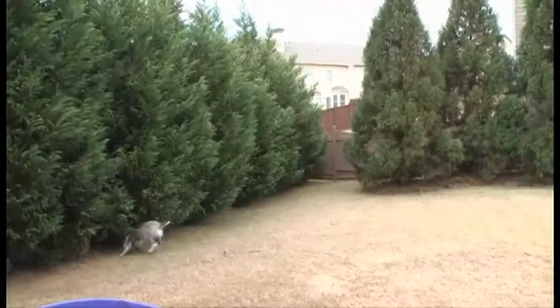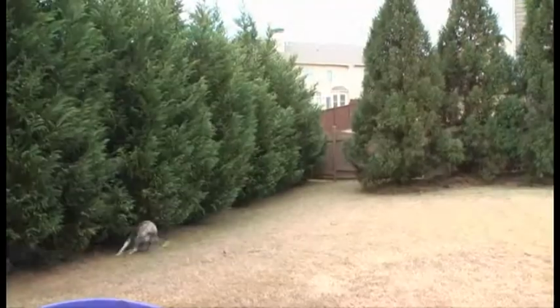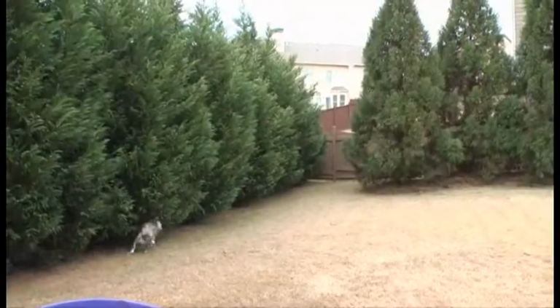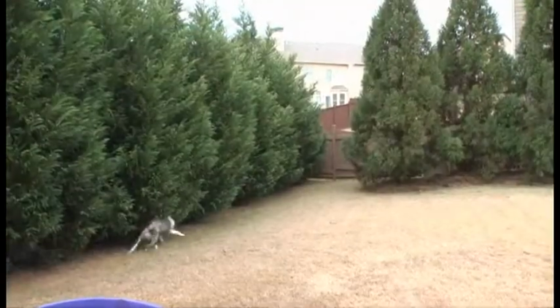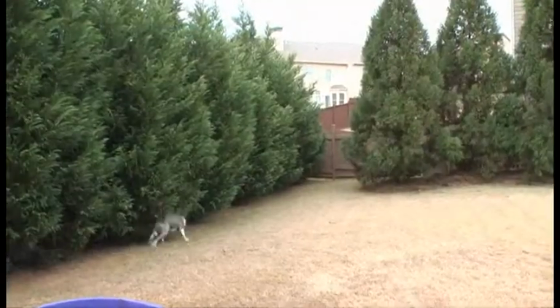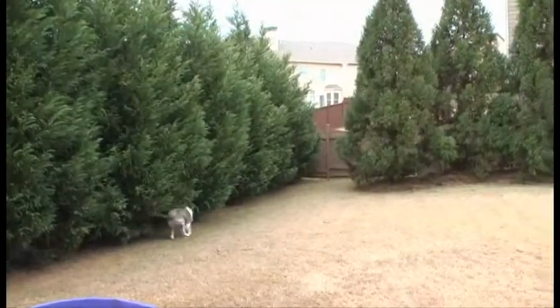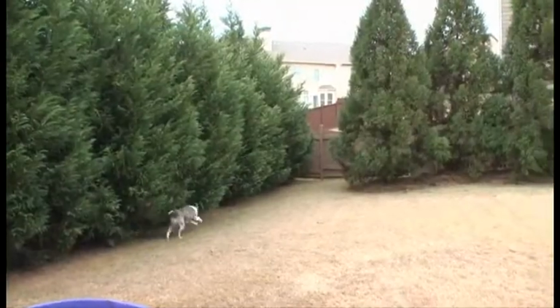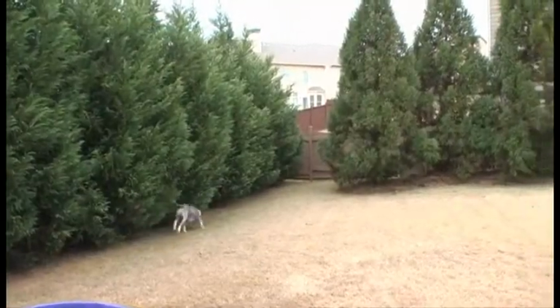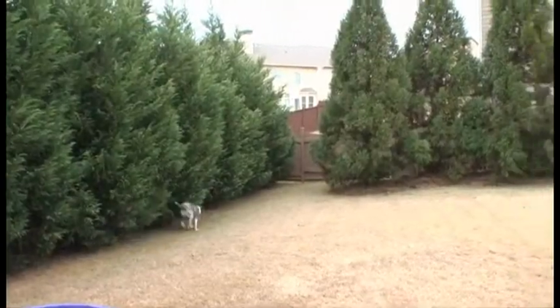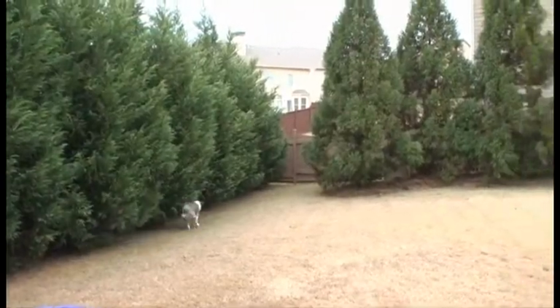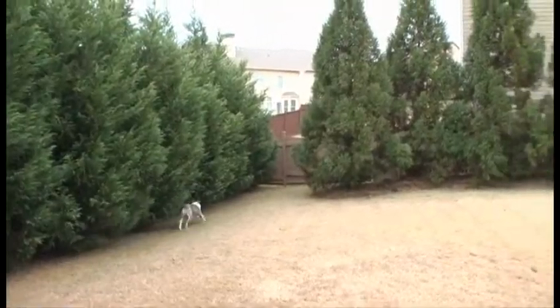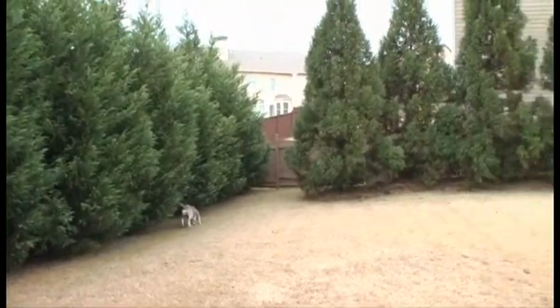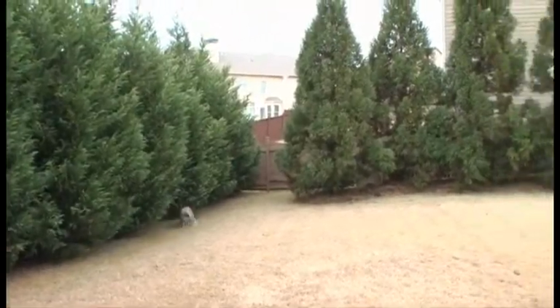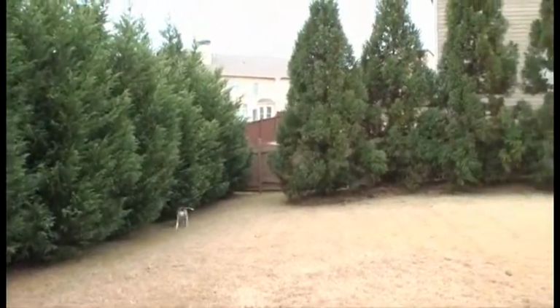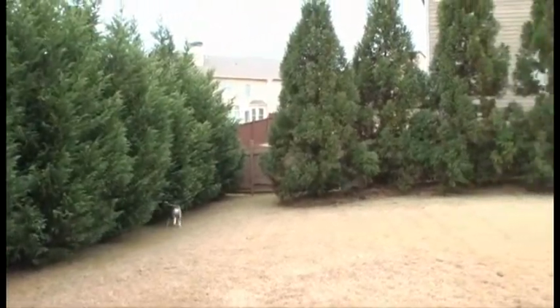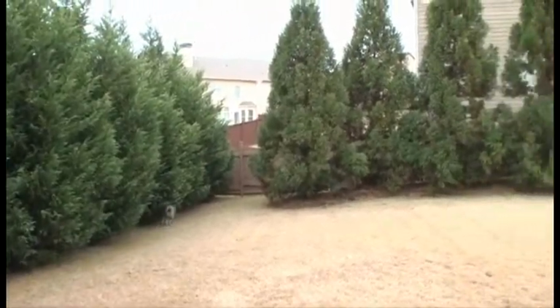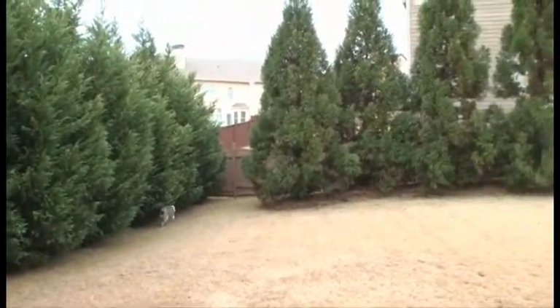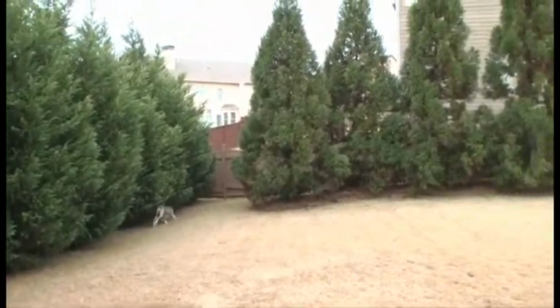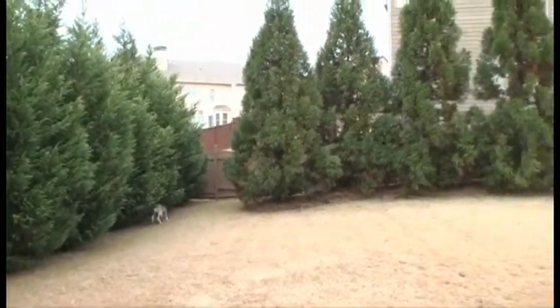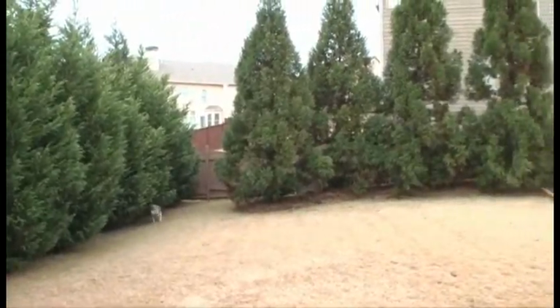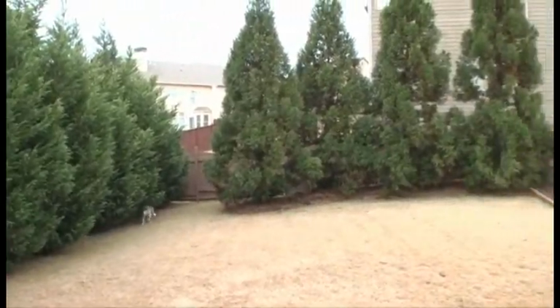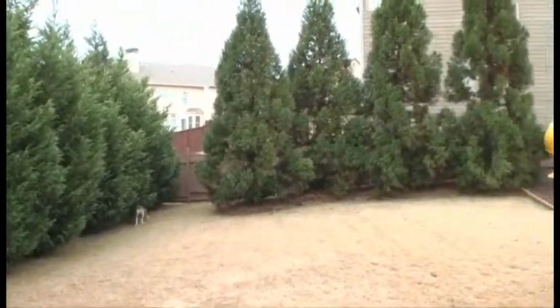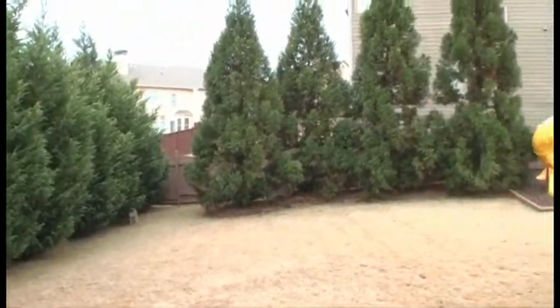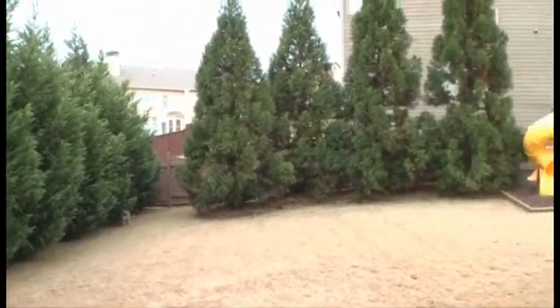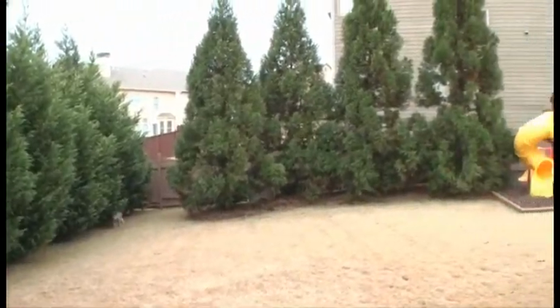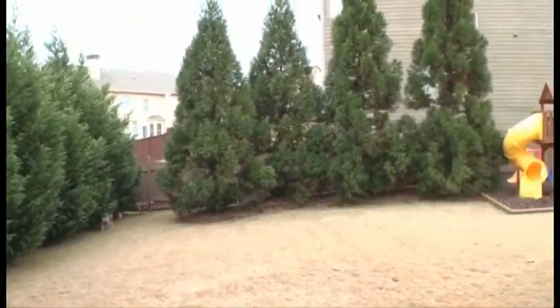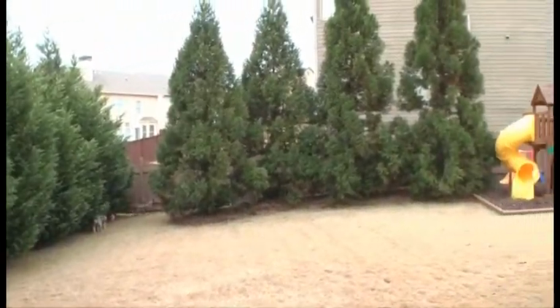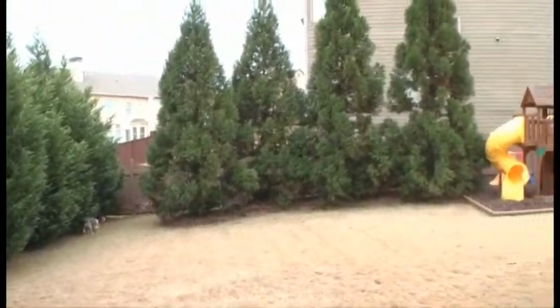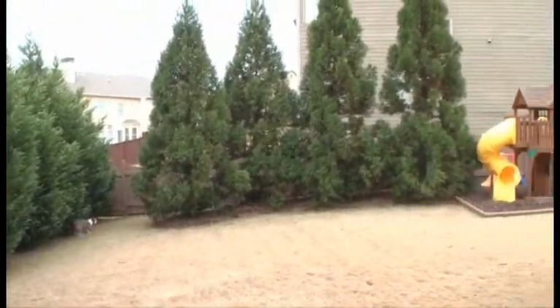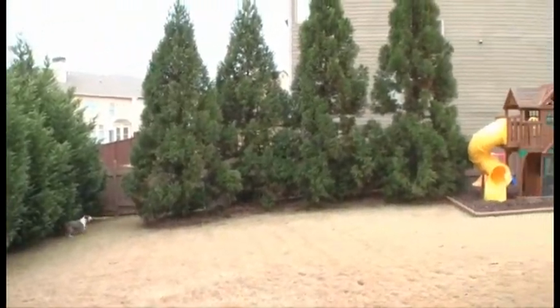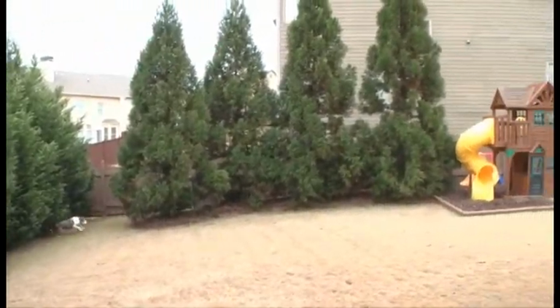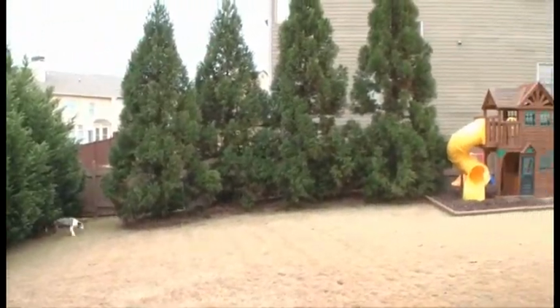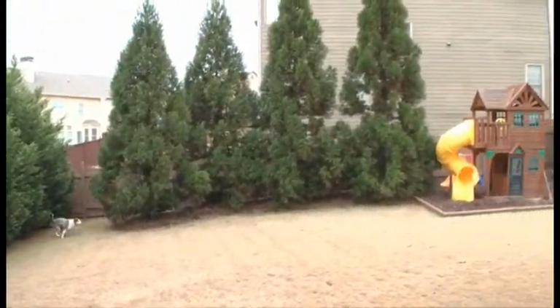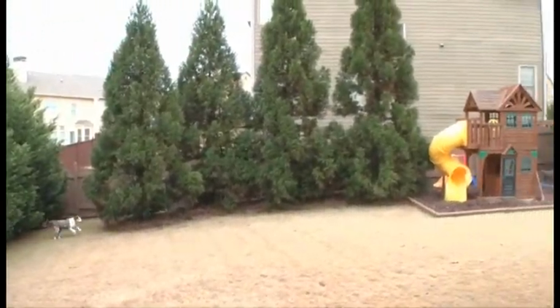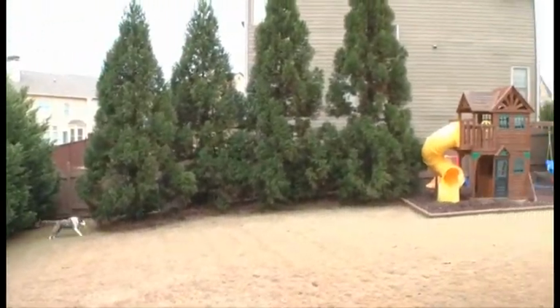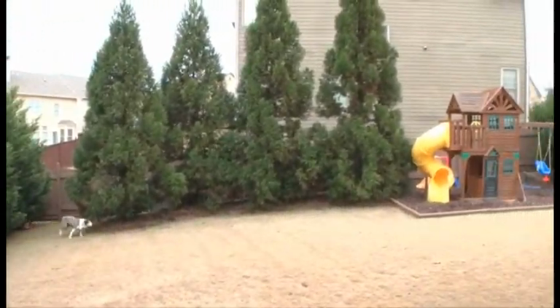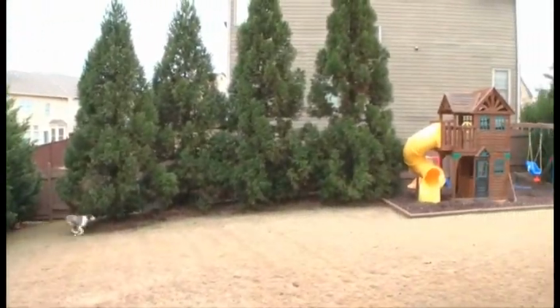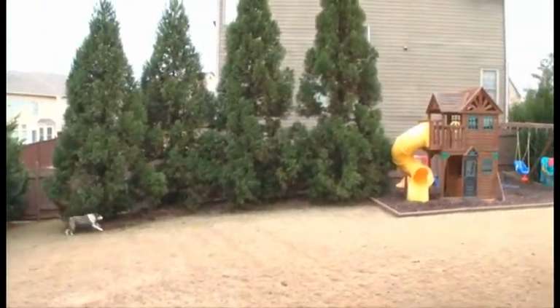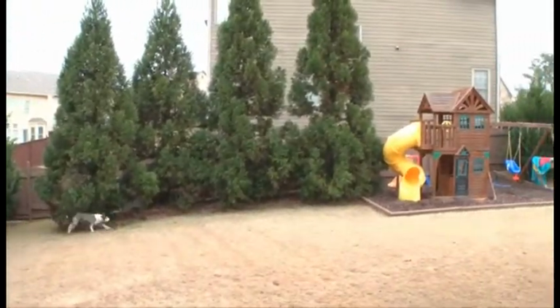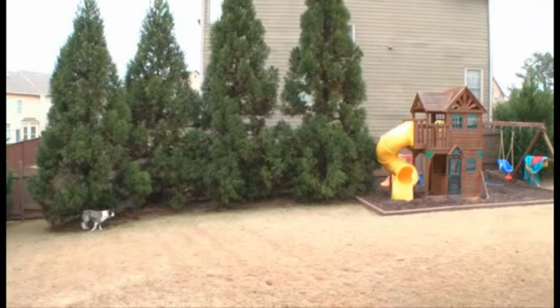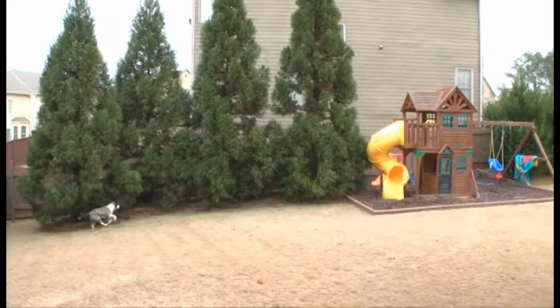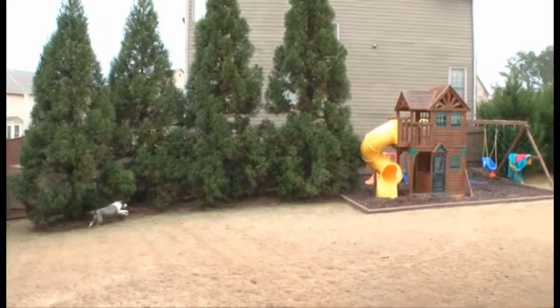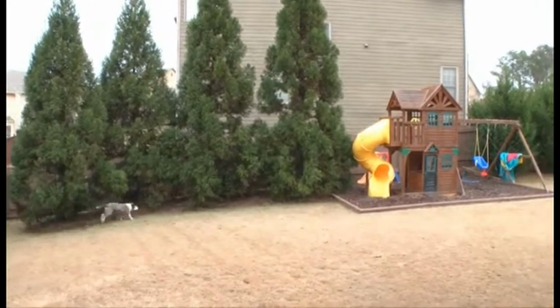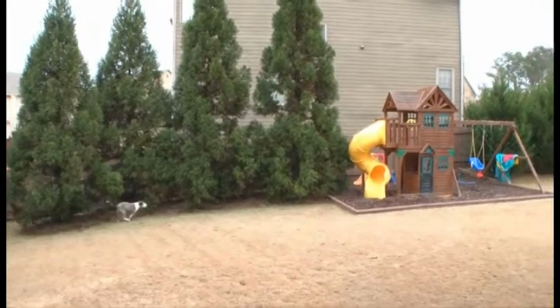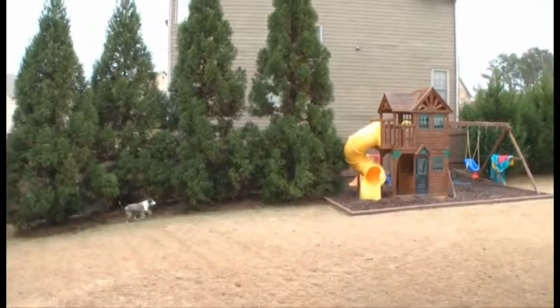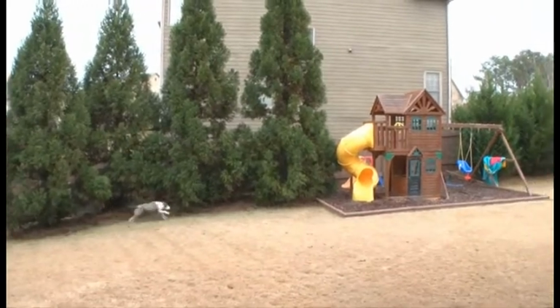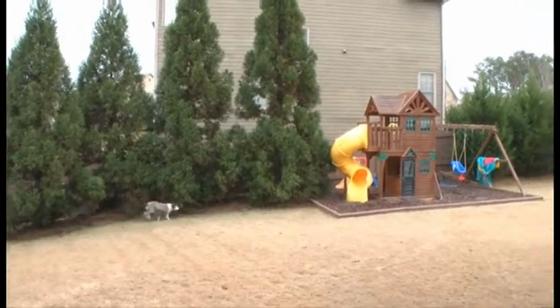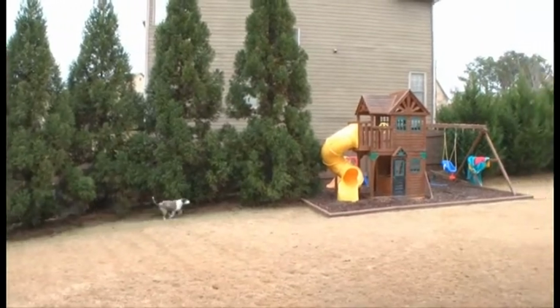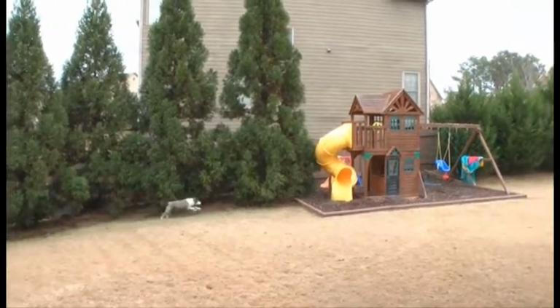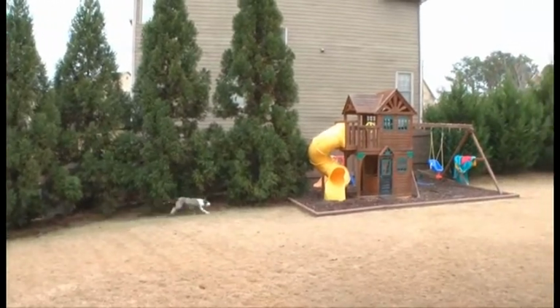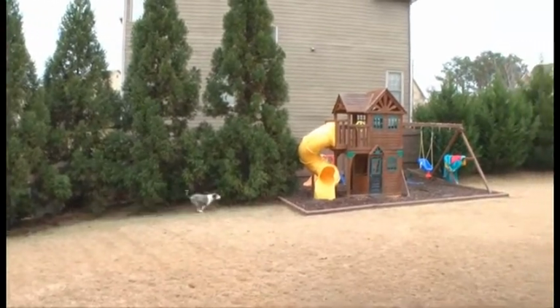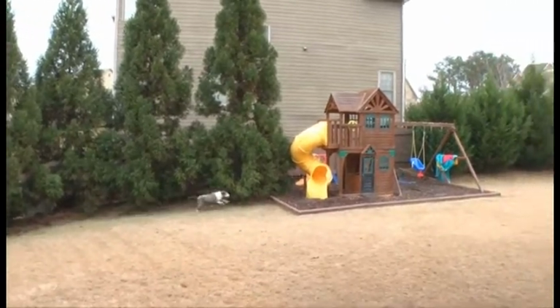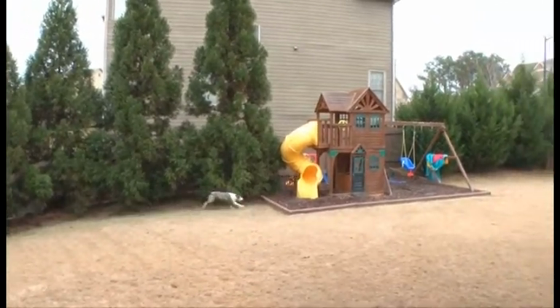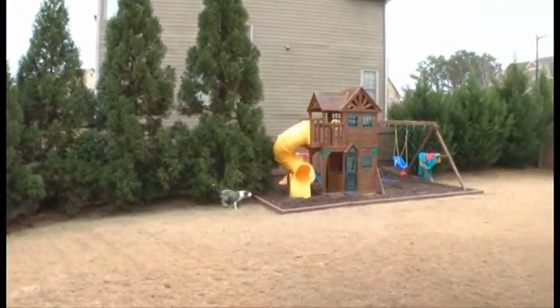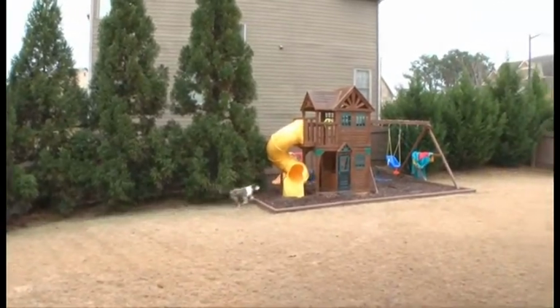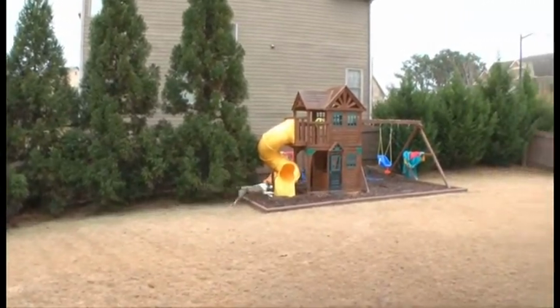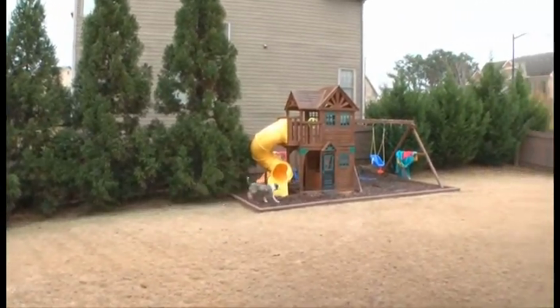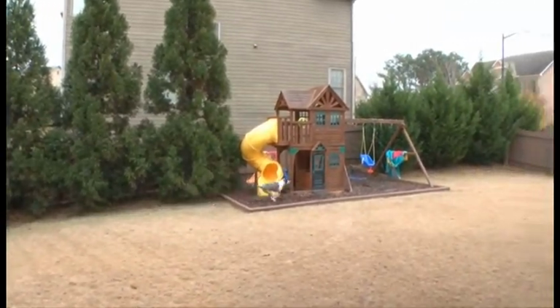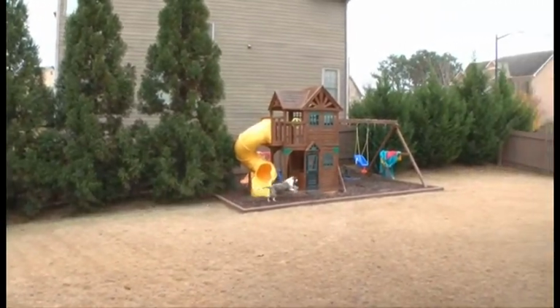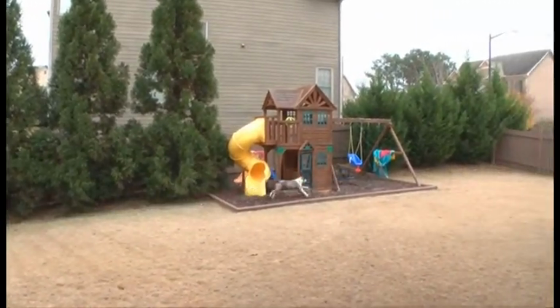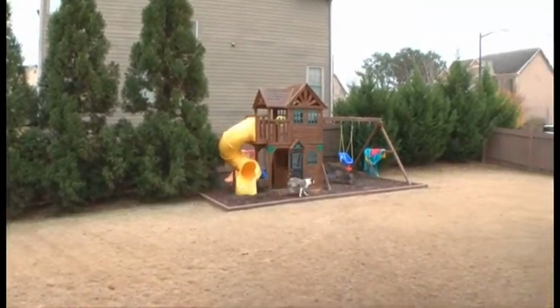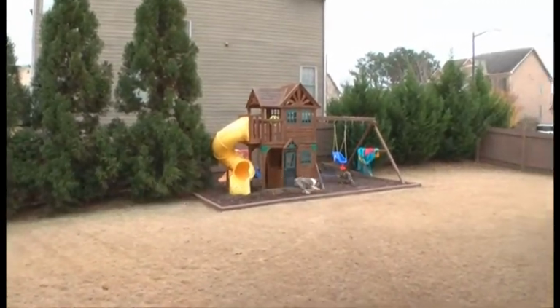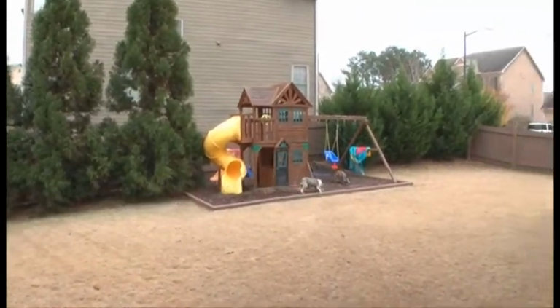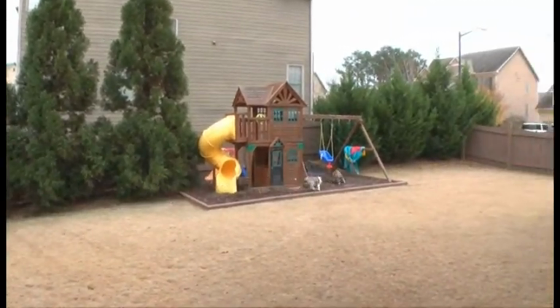The private backyard is surrounded by a cedar fence, allowing all manner of two or four-legged critters to play.